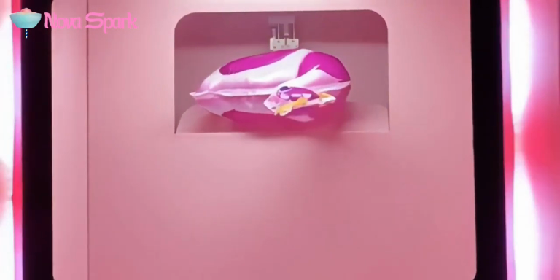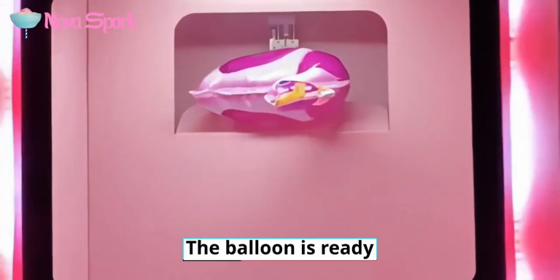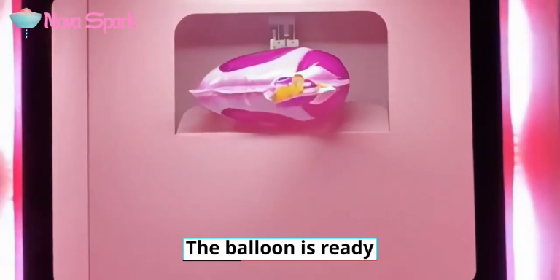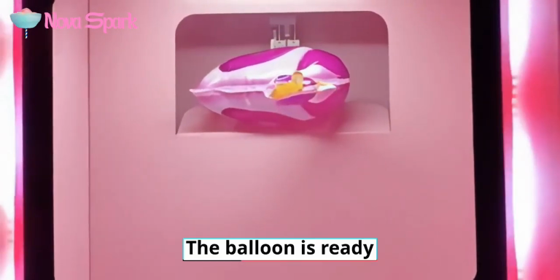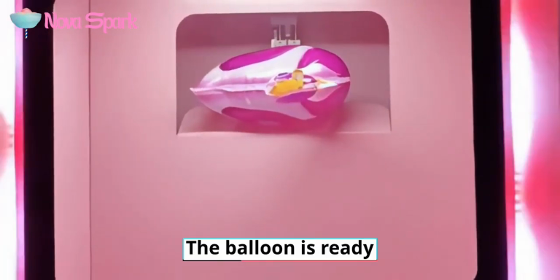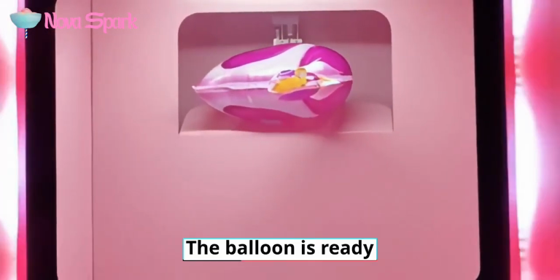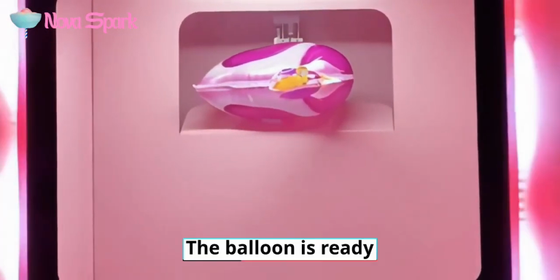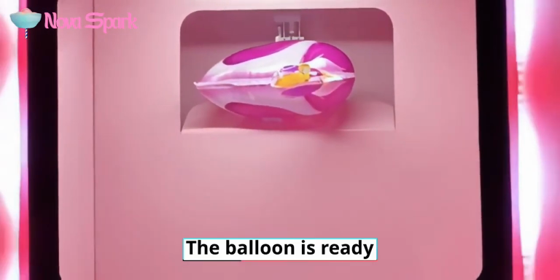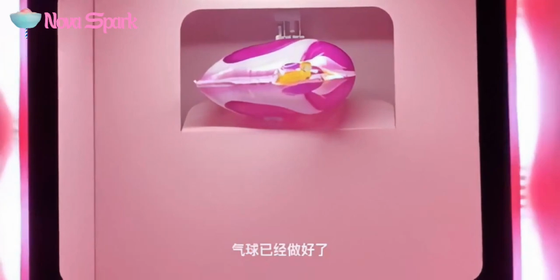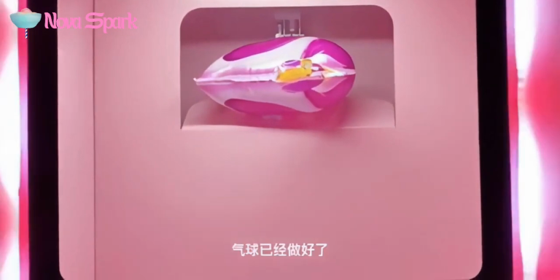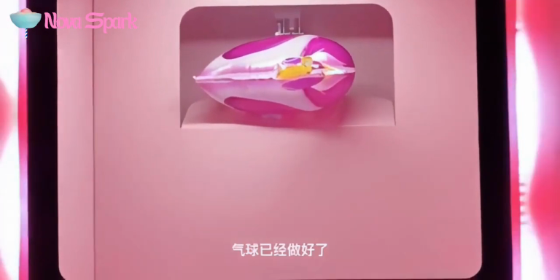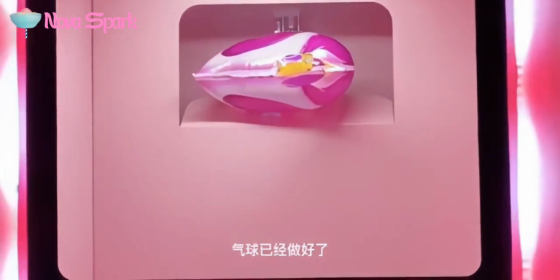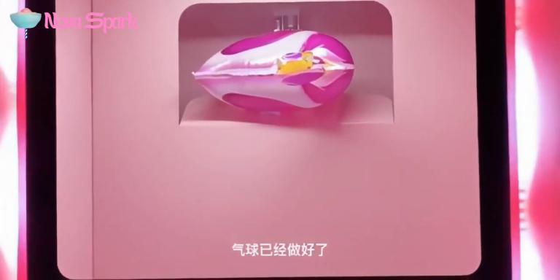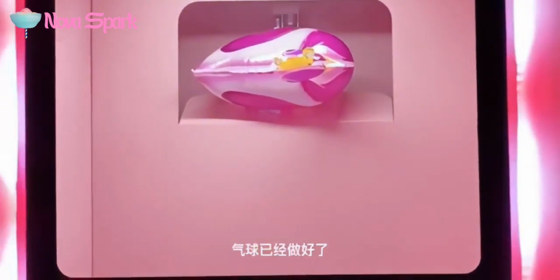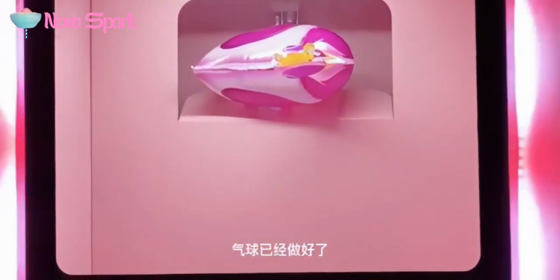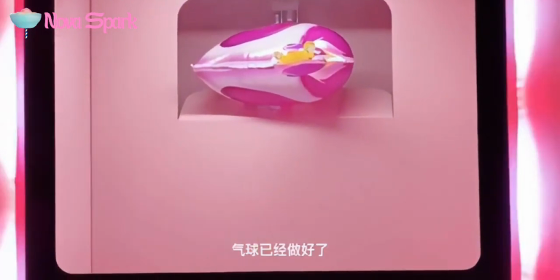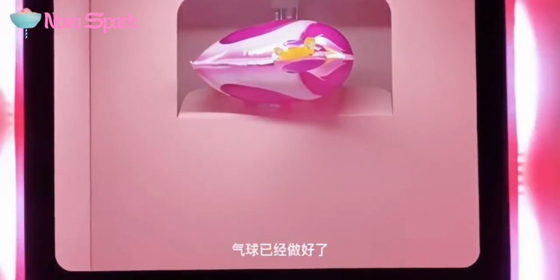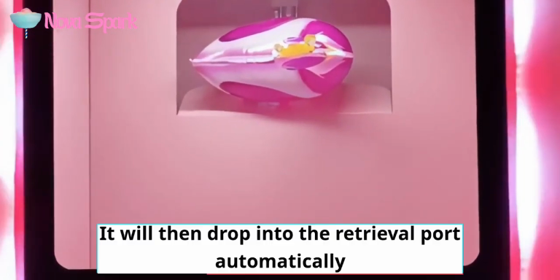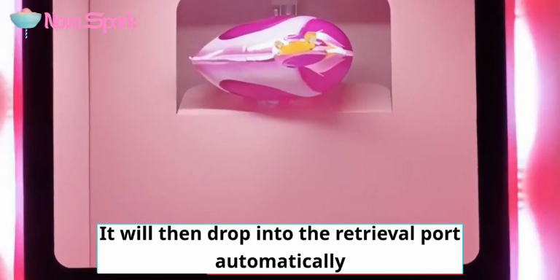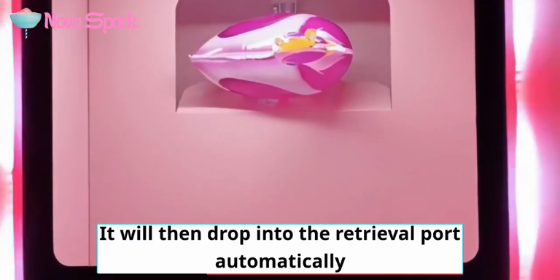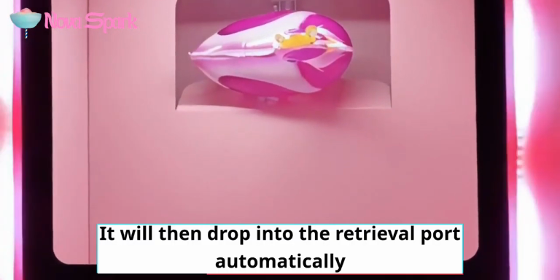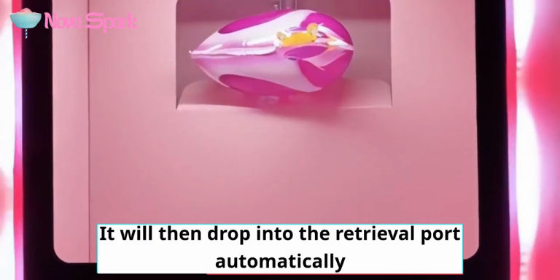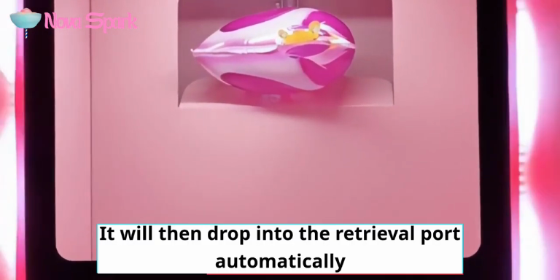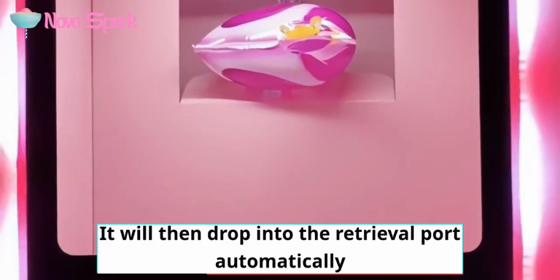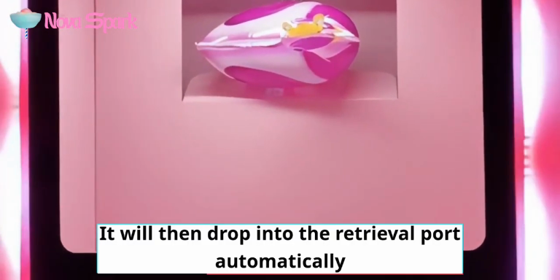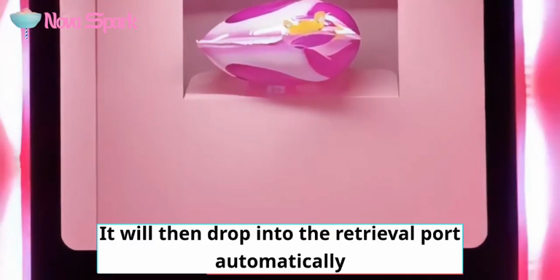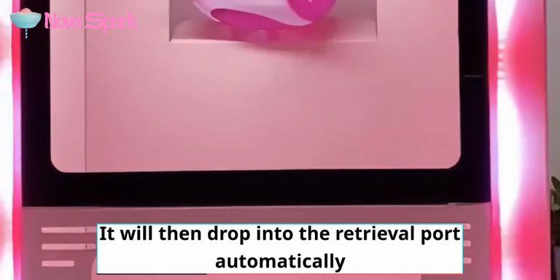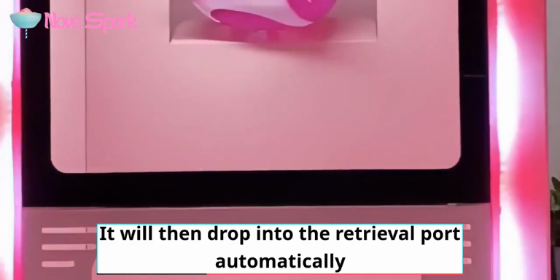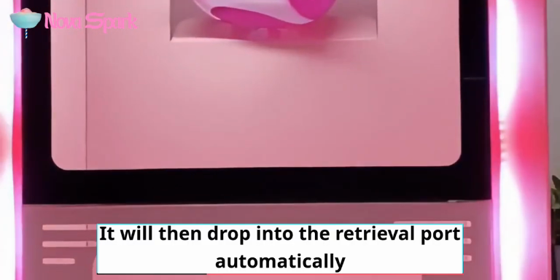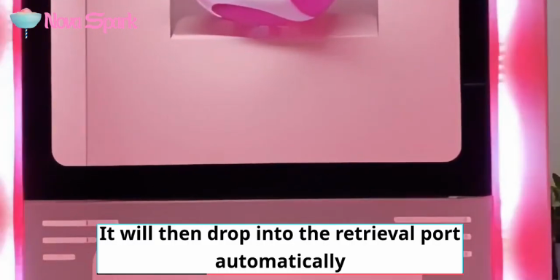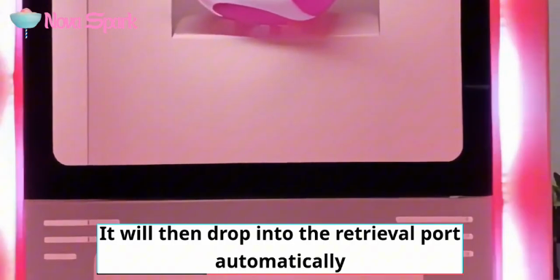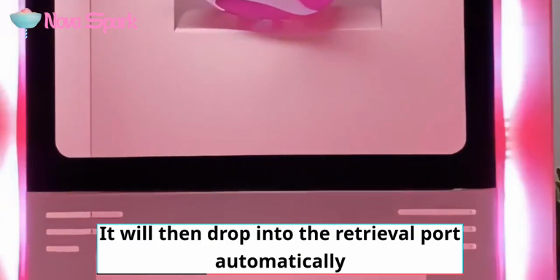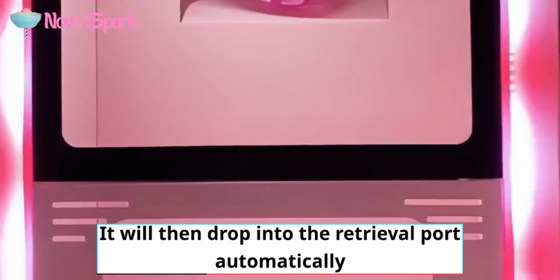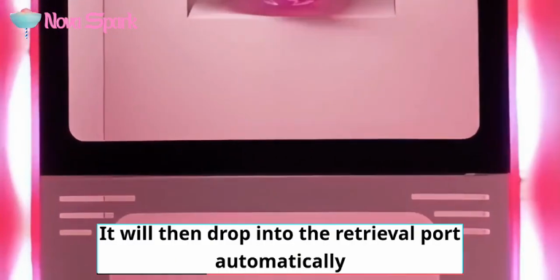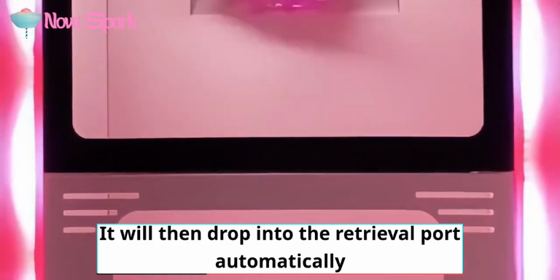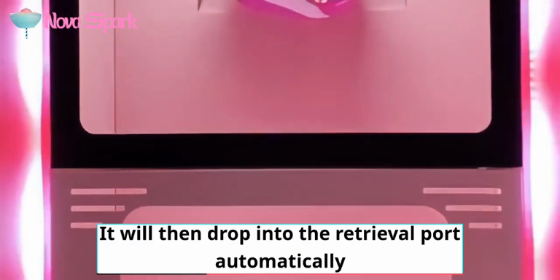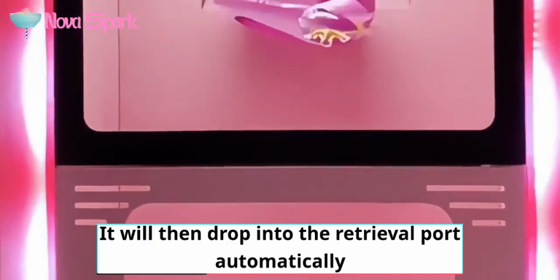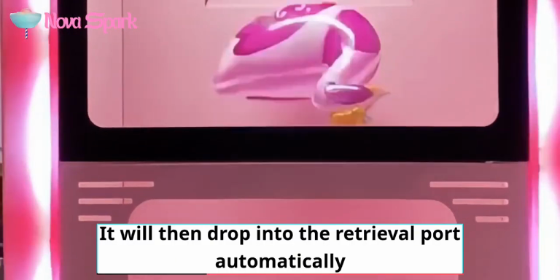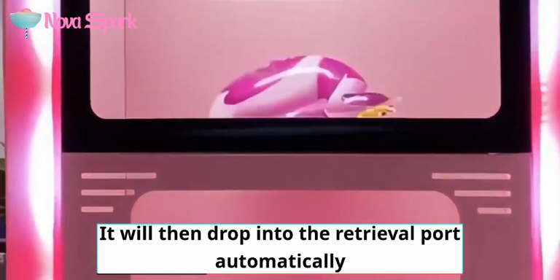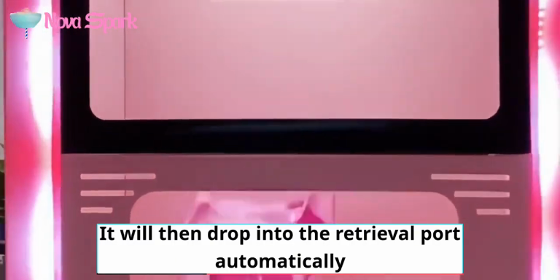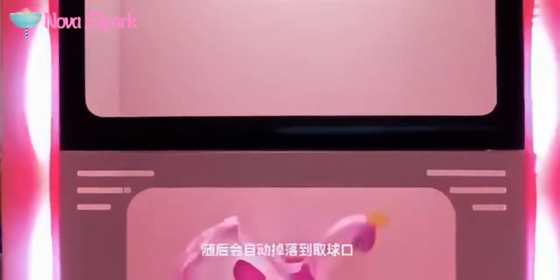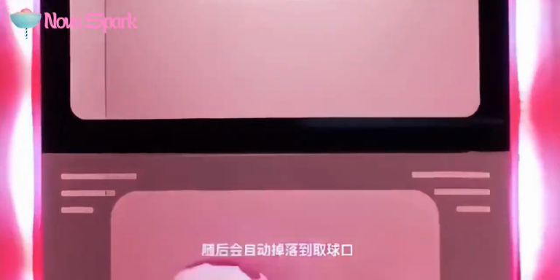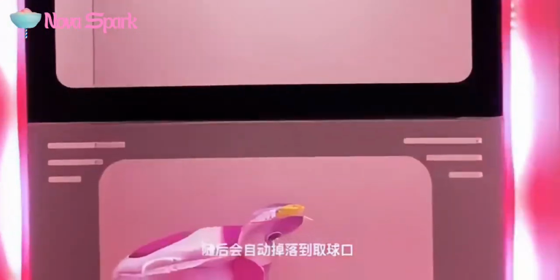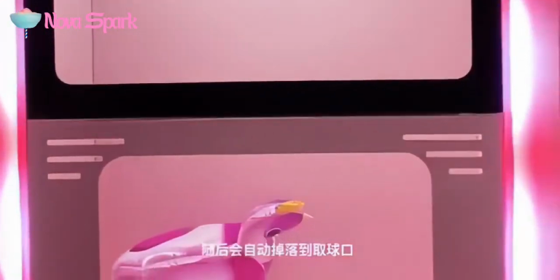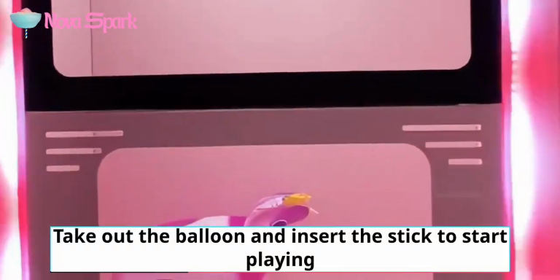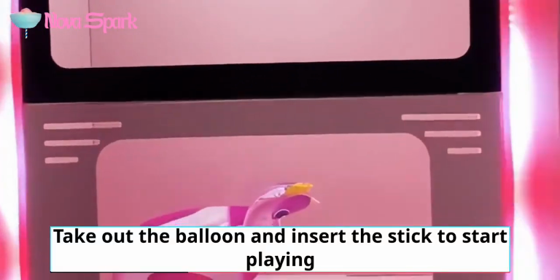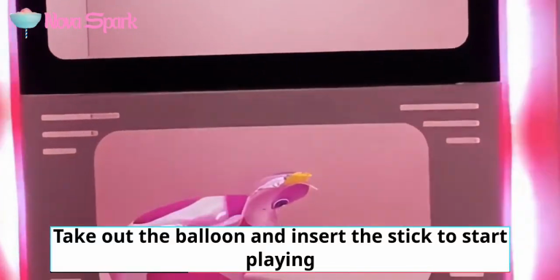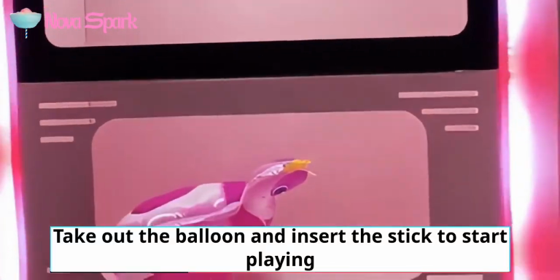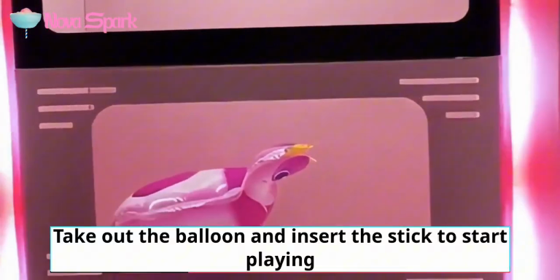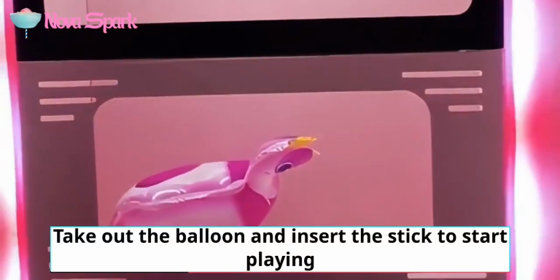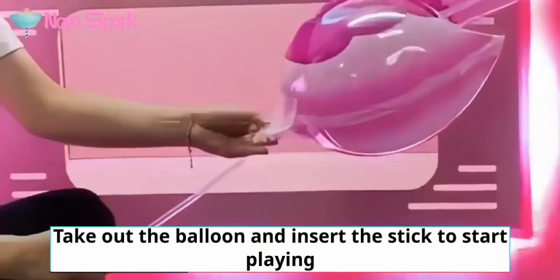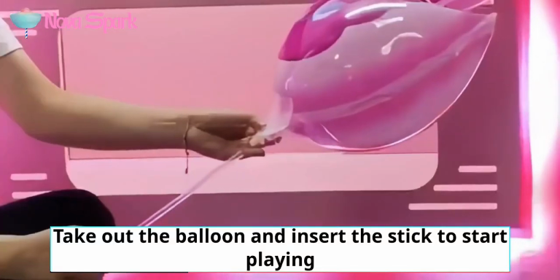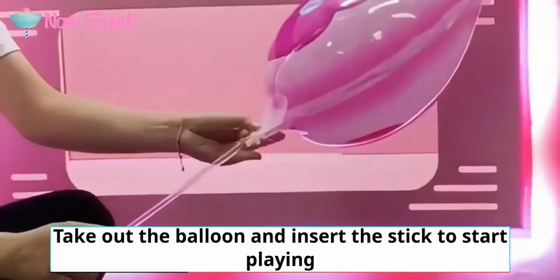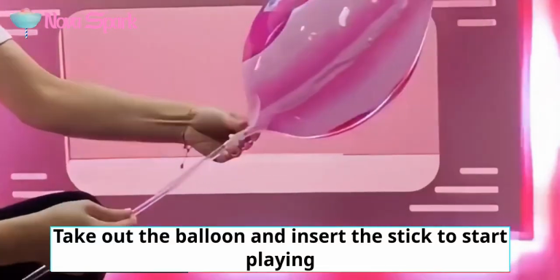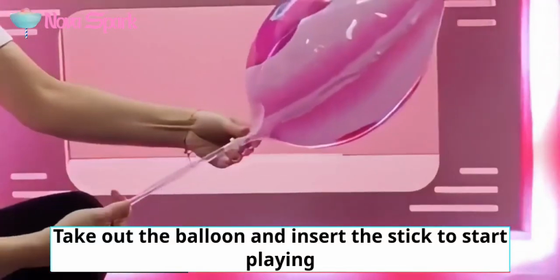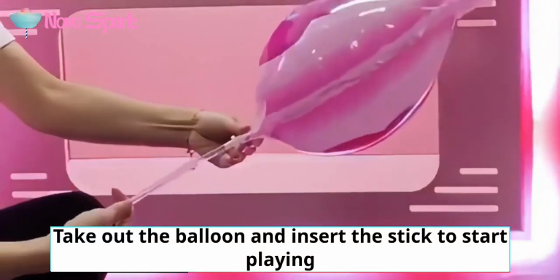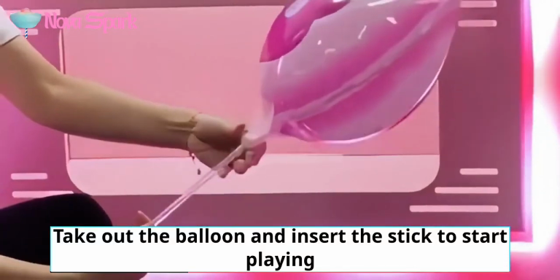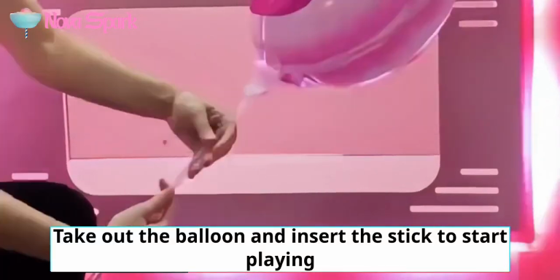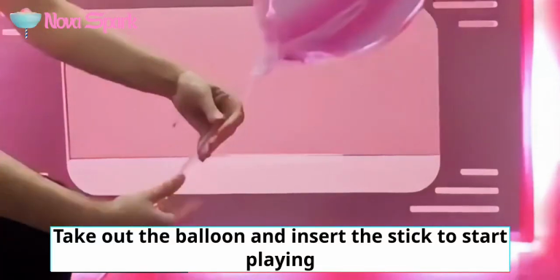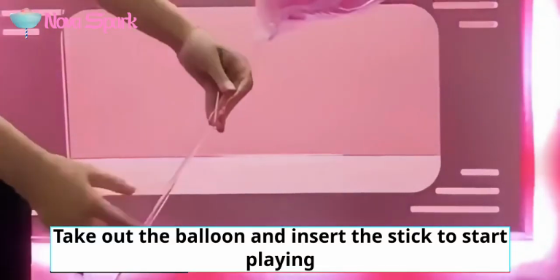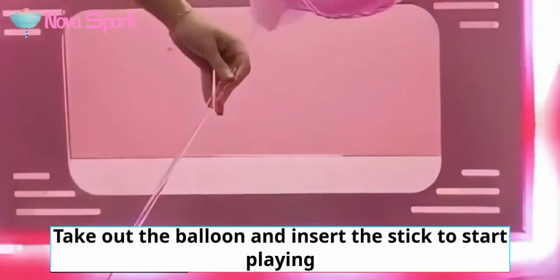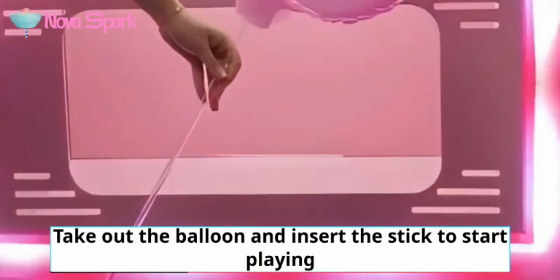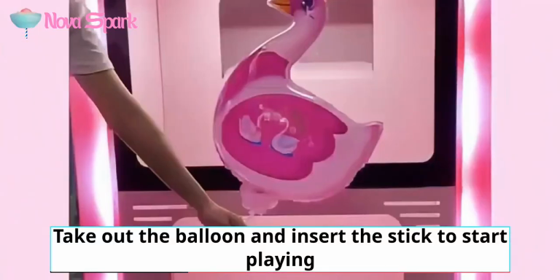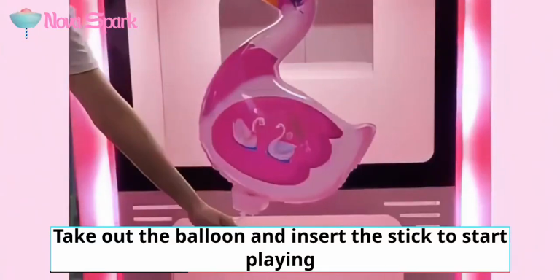The balloon is ready. It will then drop into the retrieval window automatically. Take out the balloon and insert the stick to start playing.